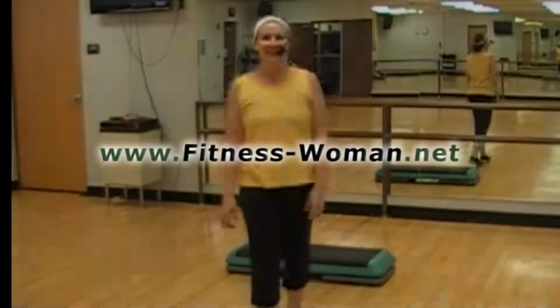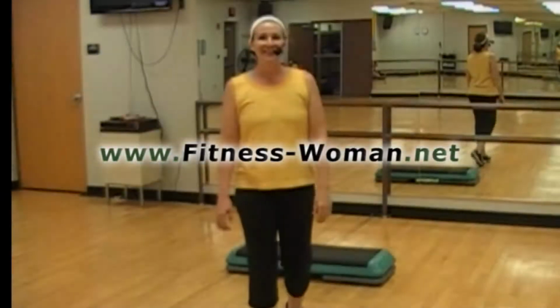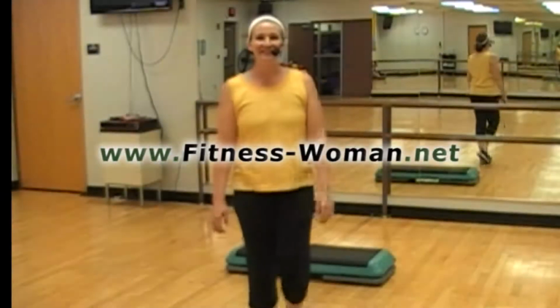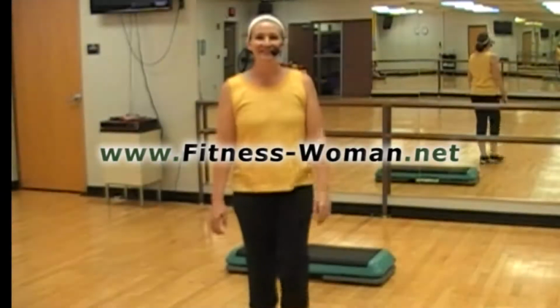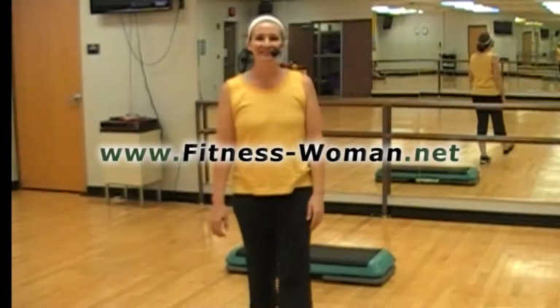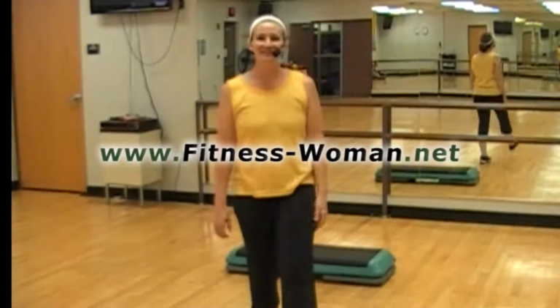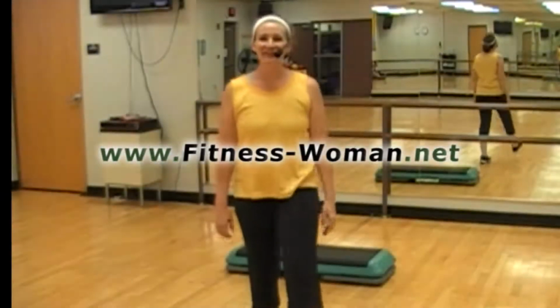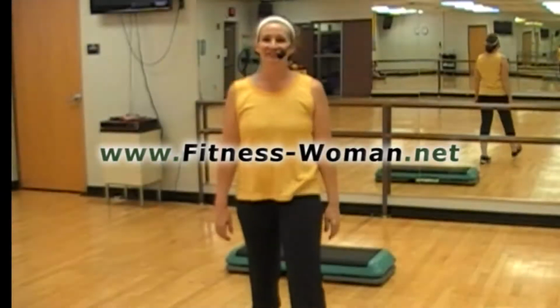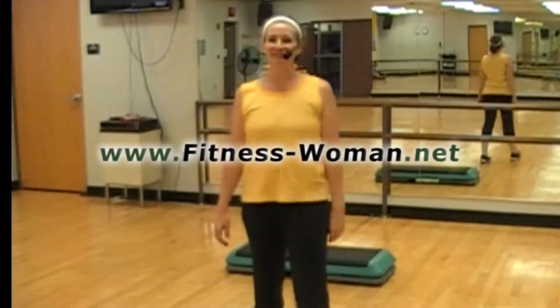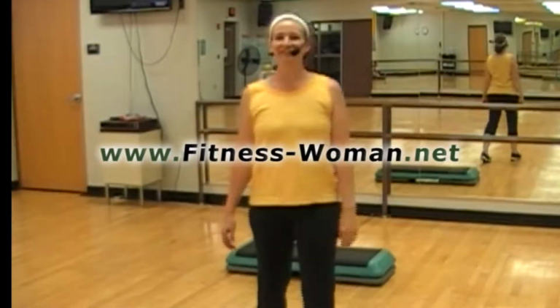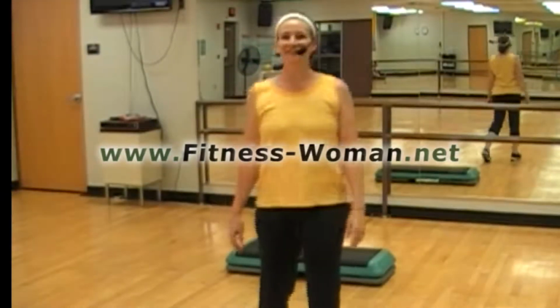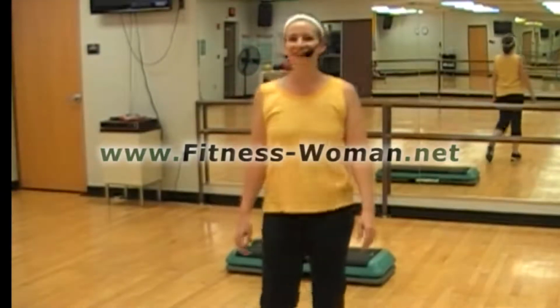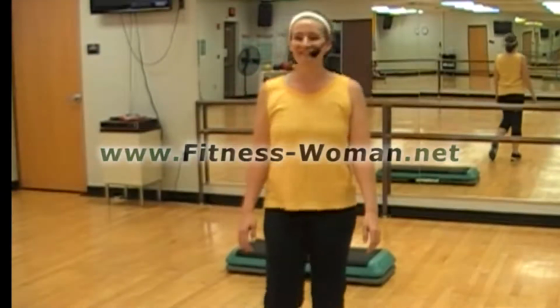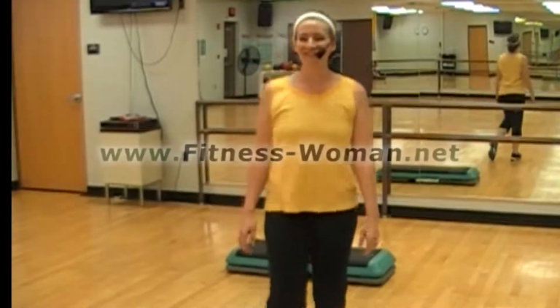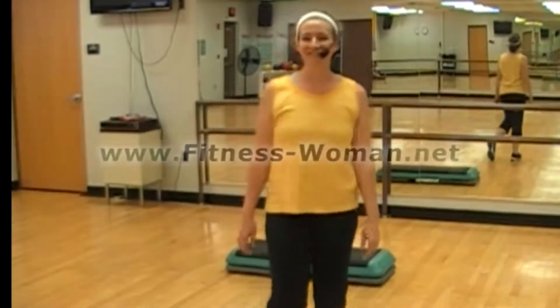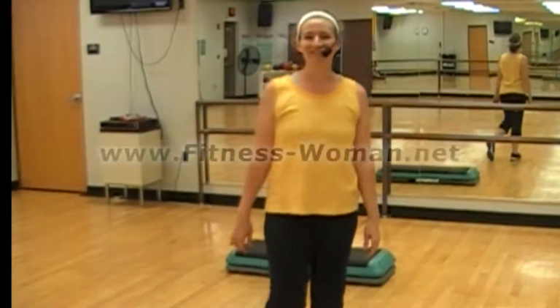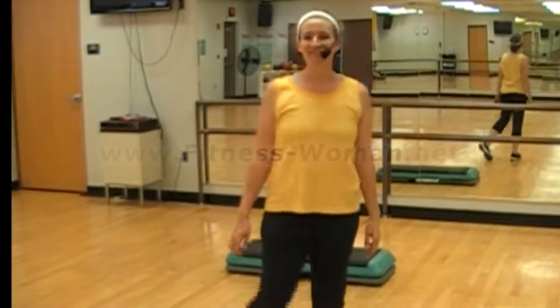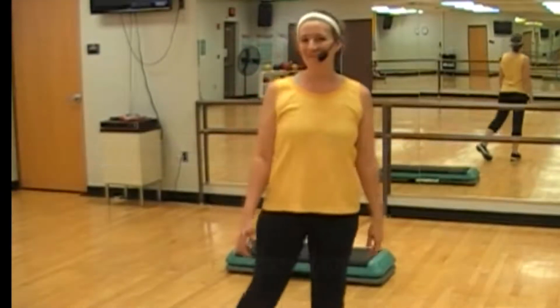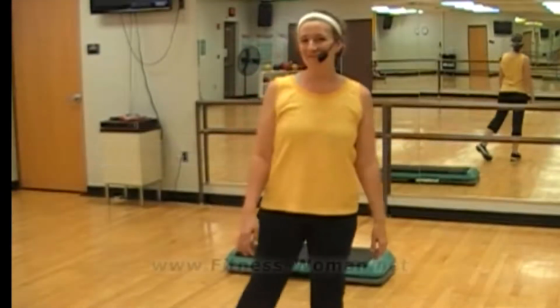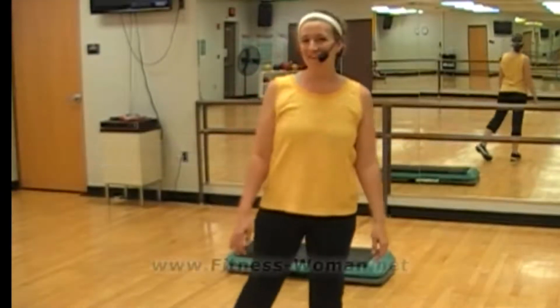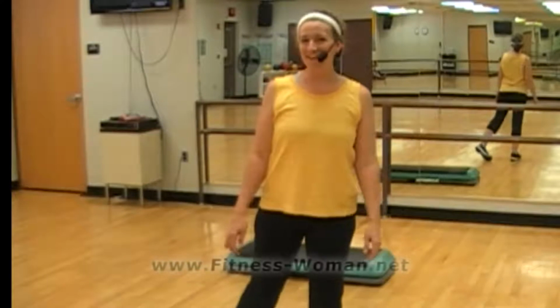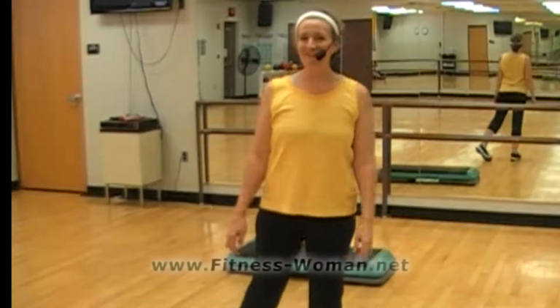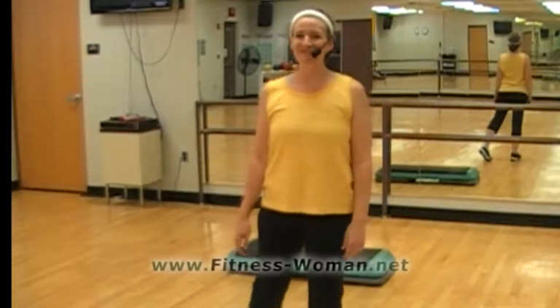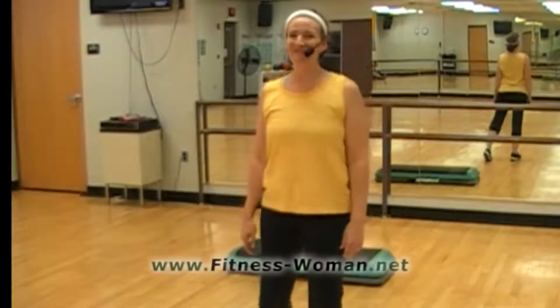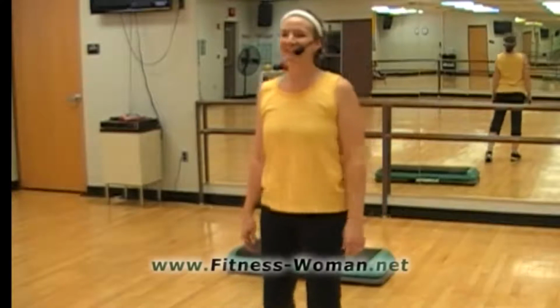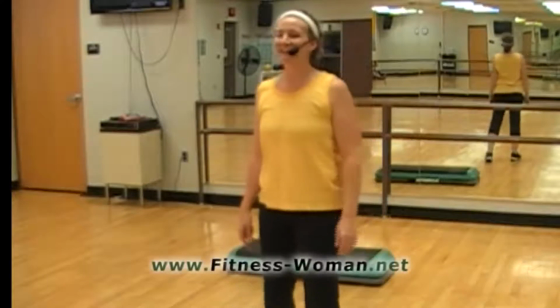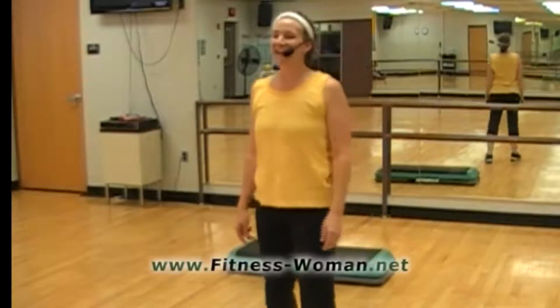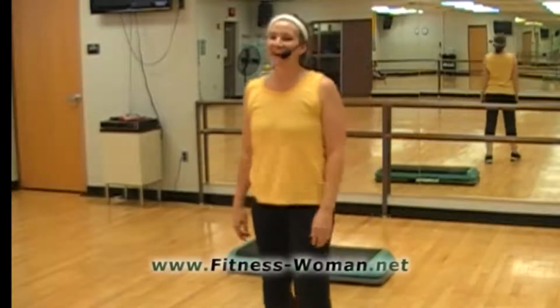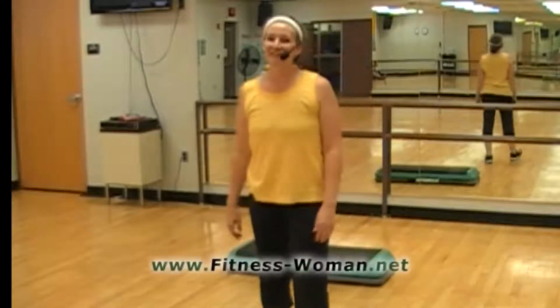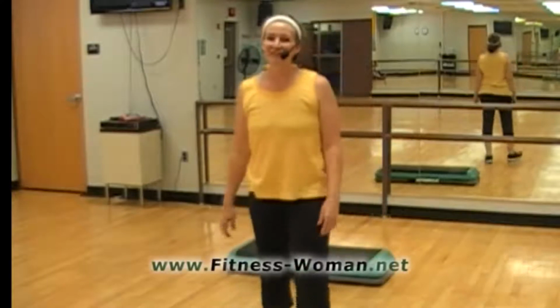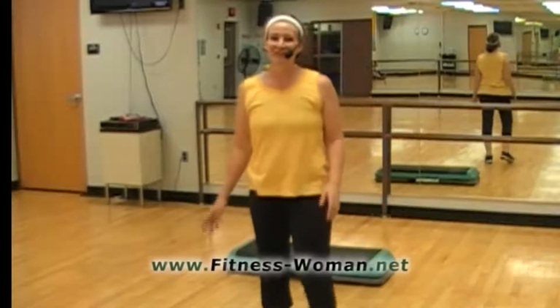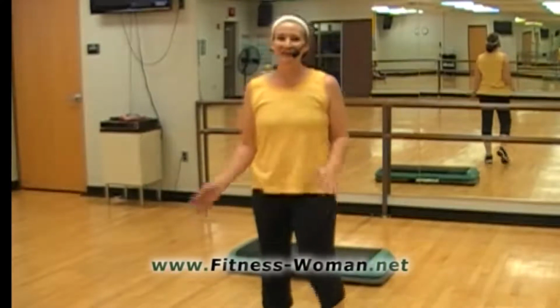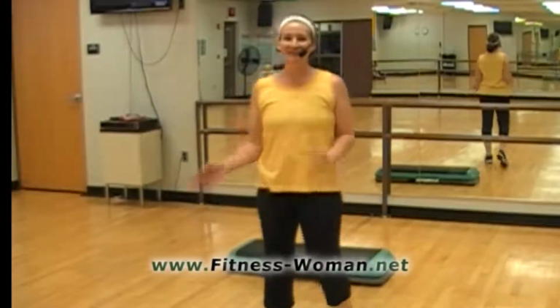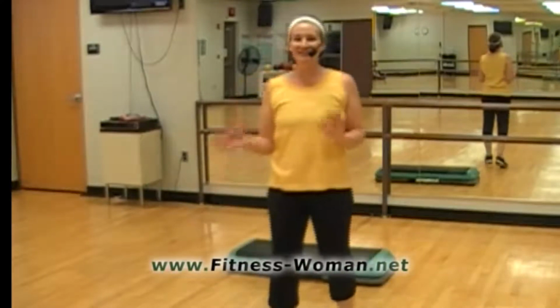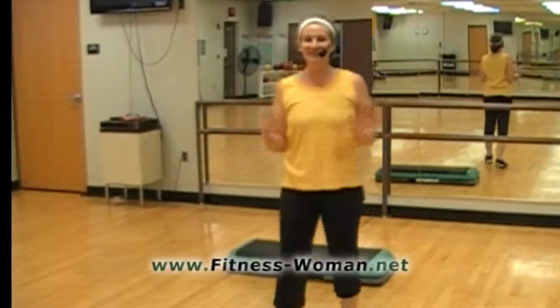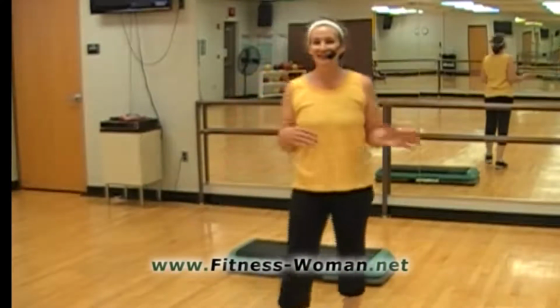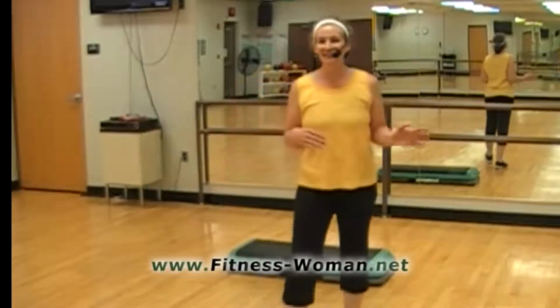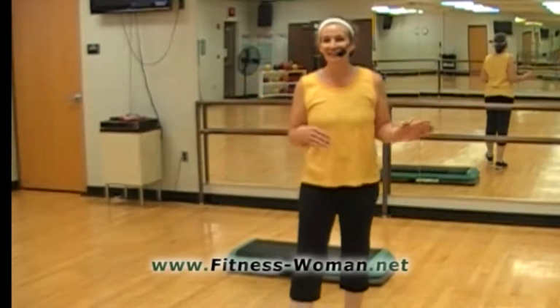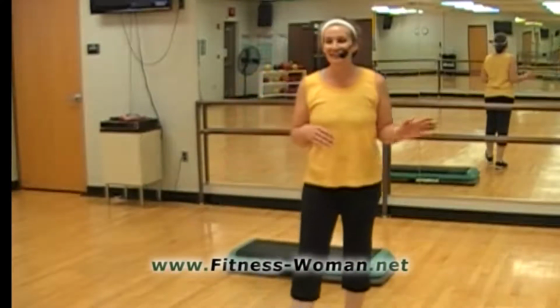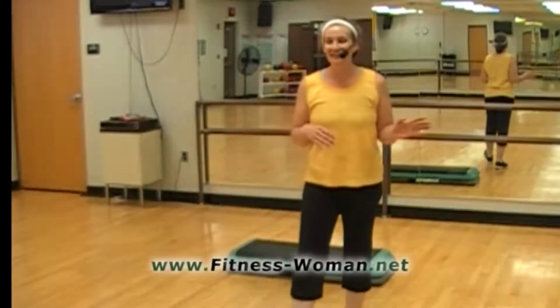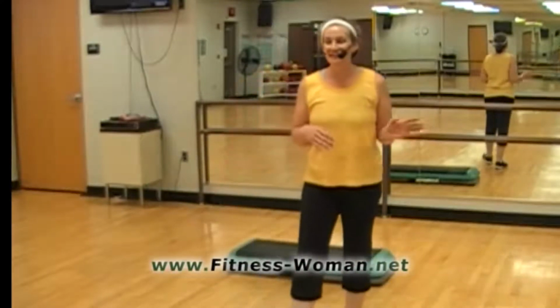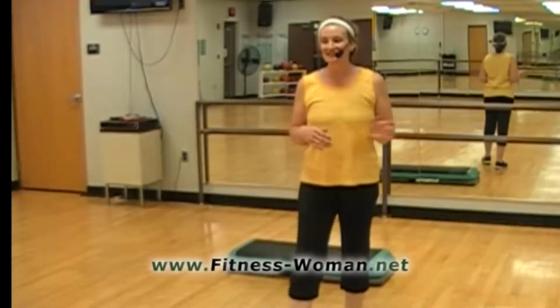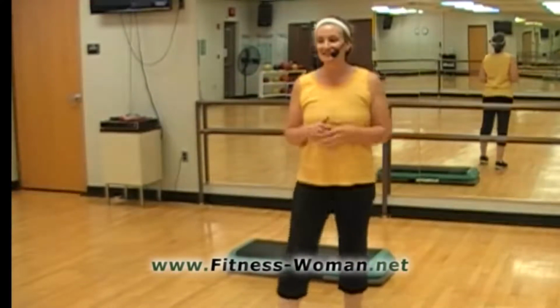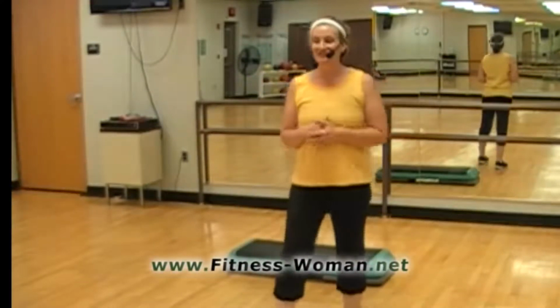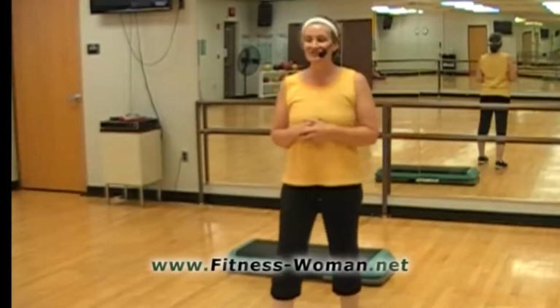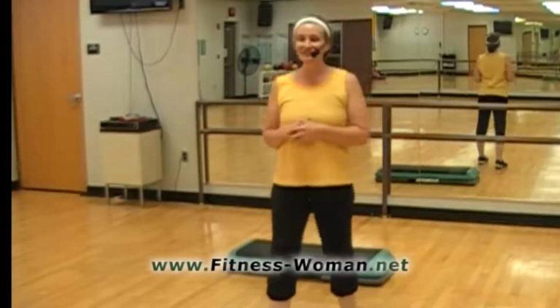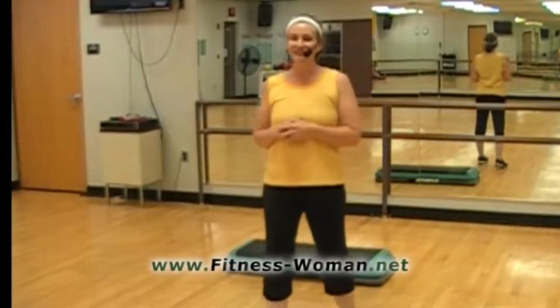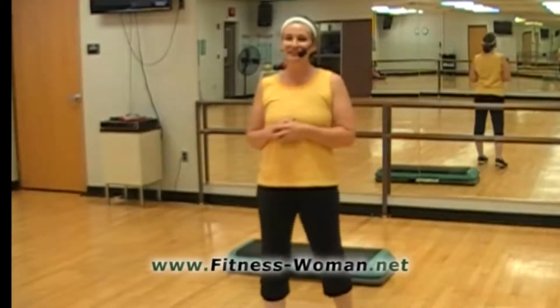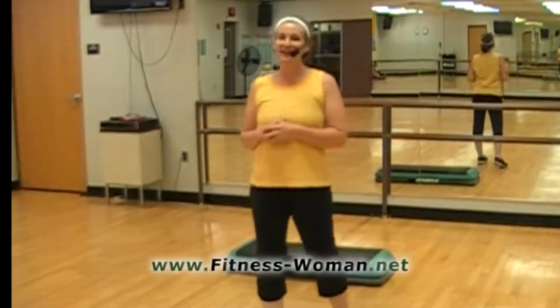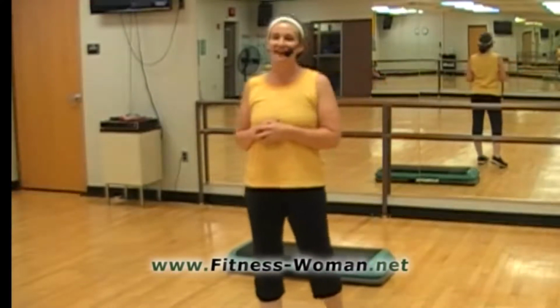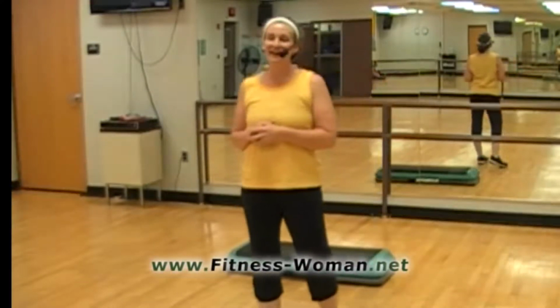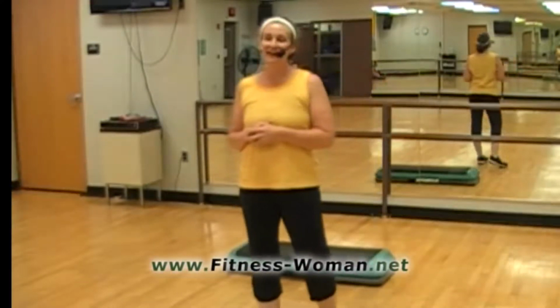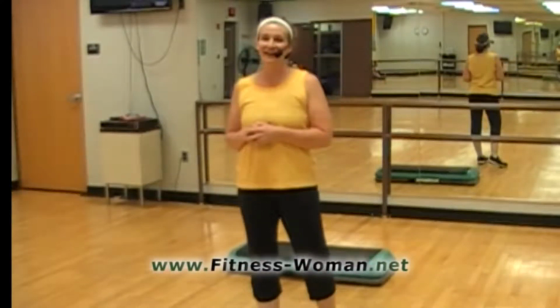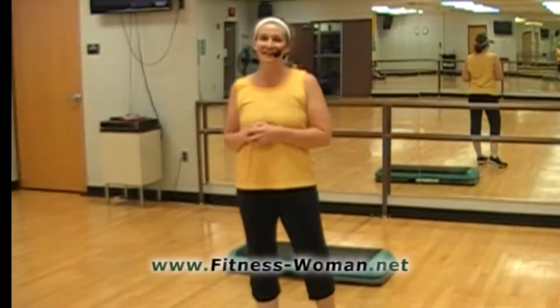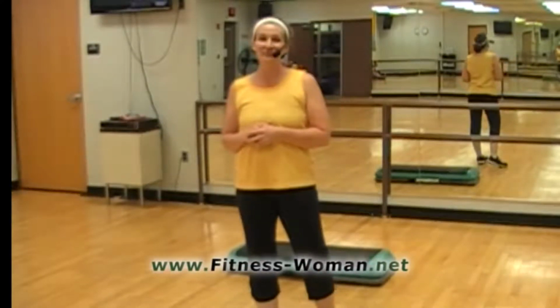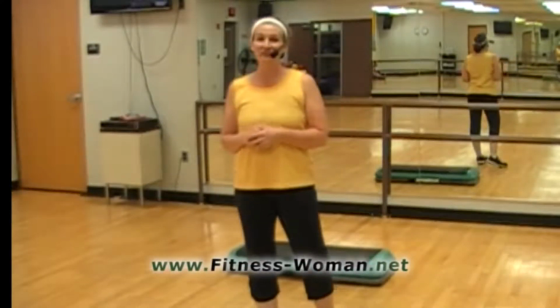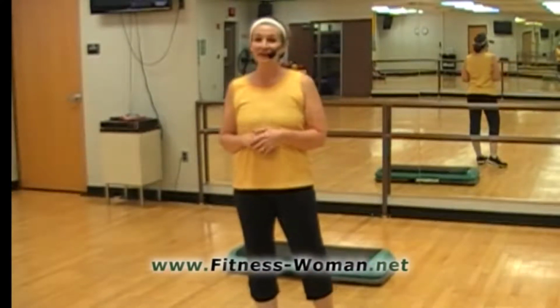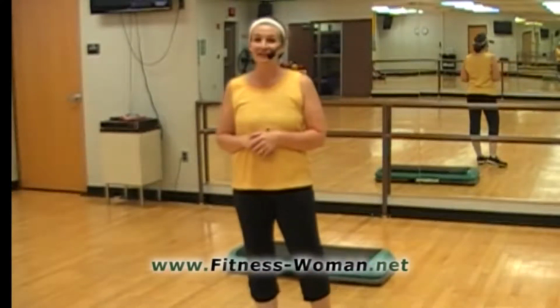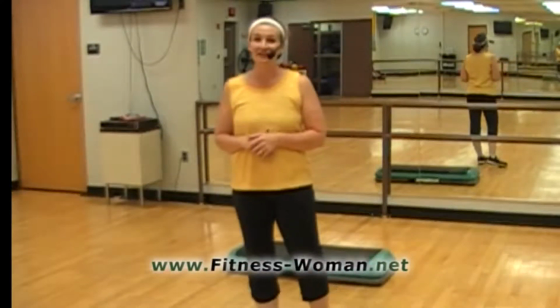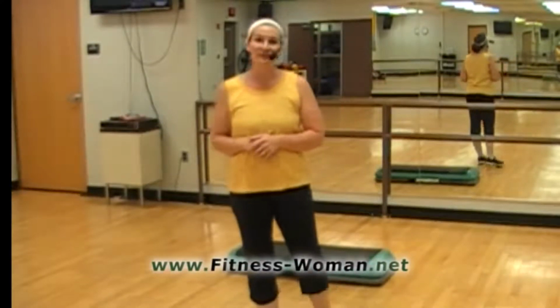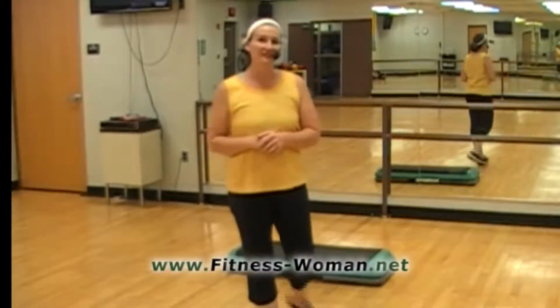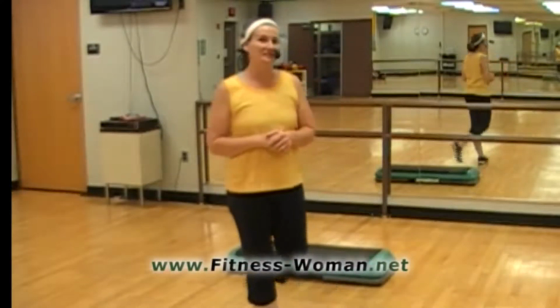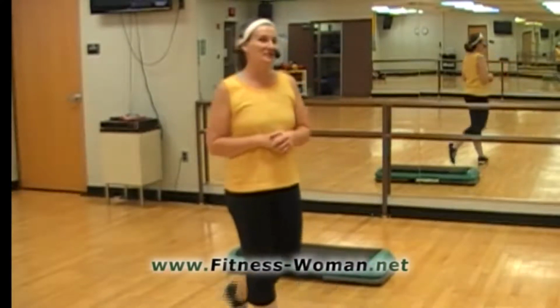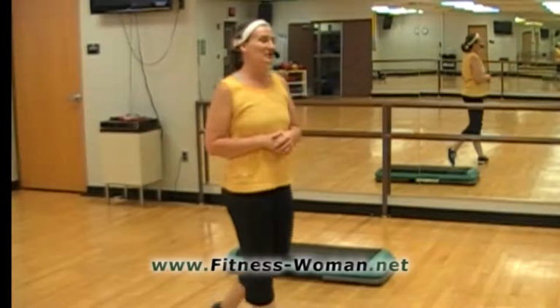Thank you so much for watching Minnesota. I'm Julie. I'm going to walk you through a little instructional on the rocking horse.